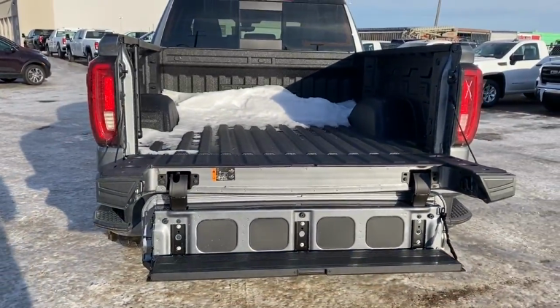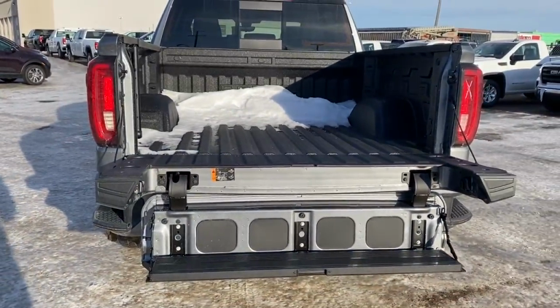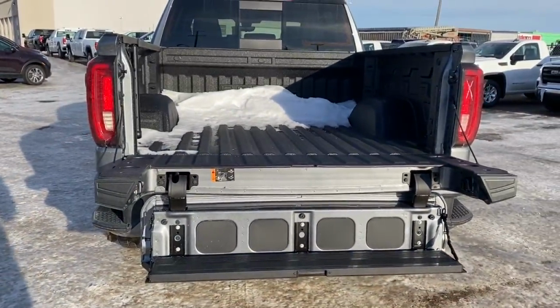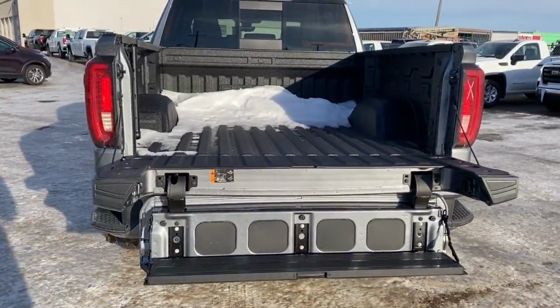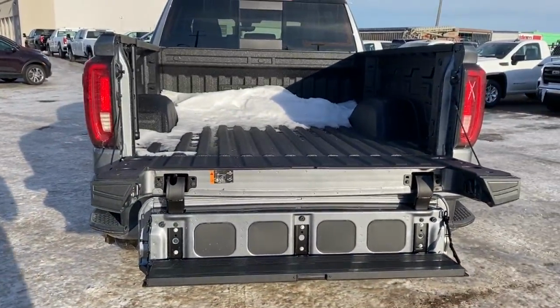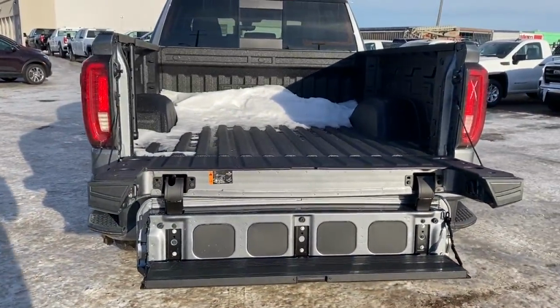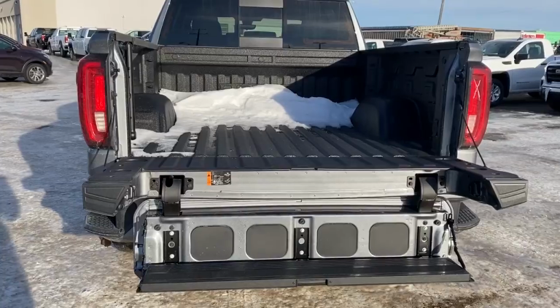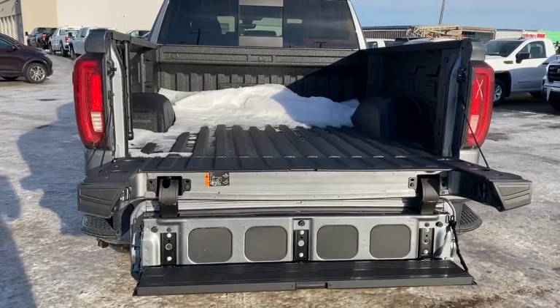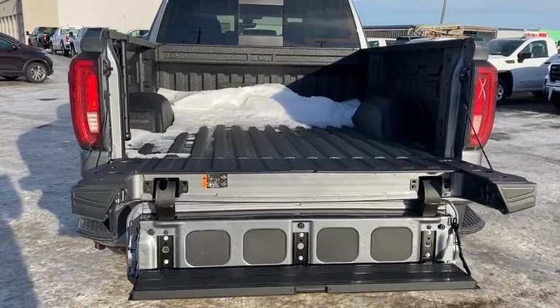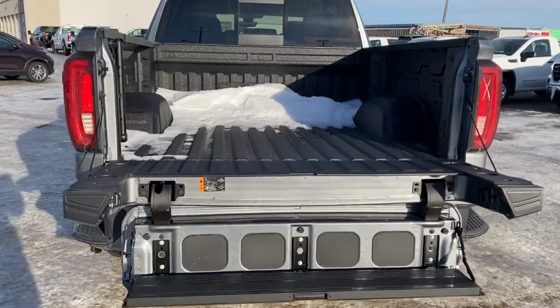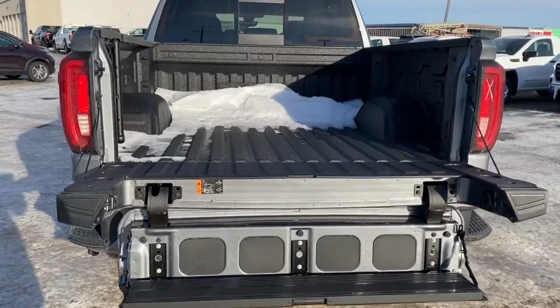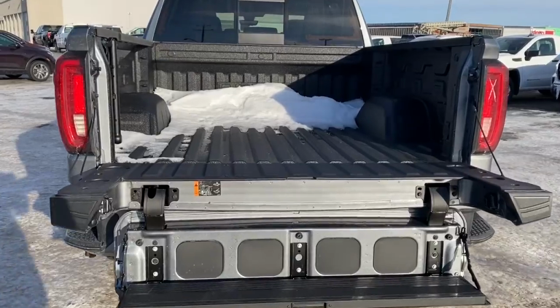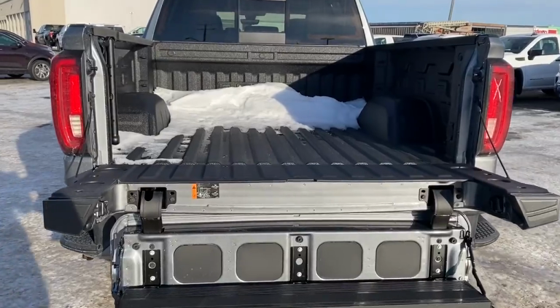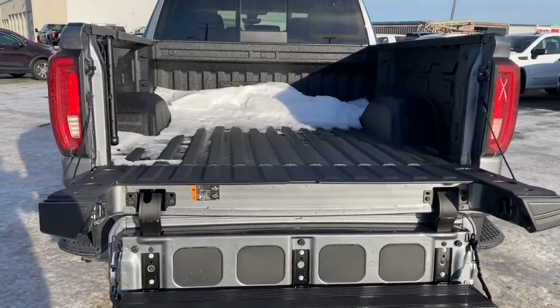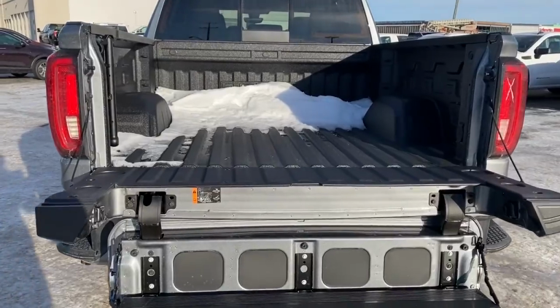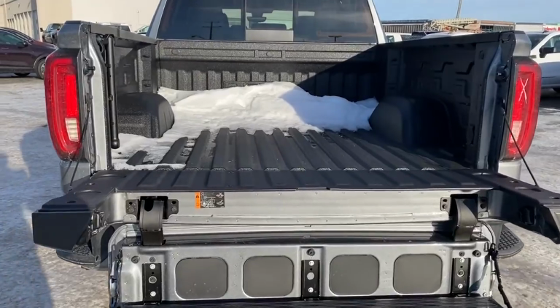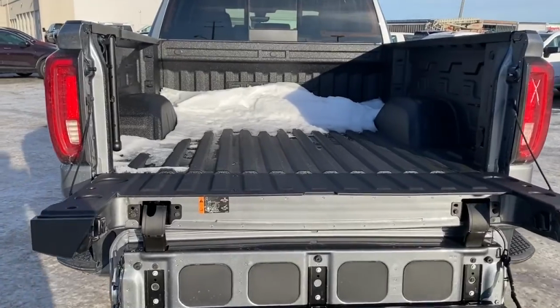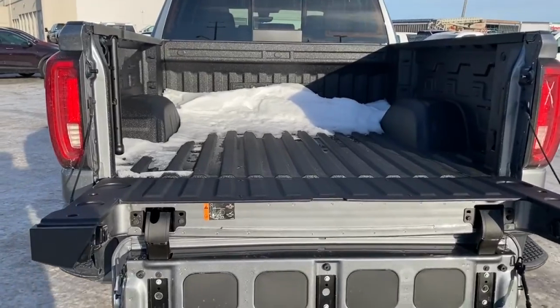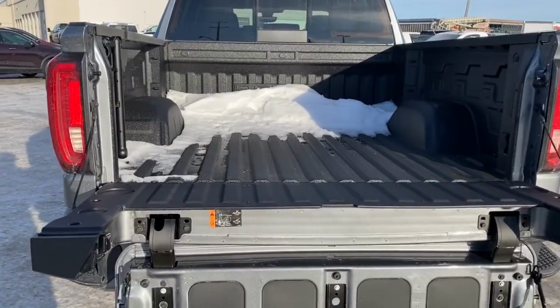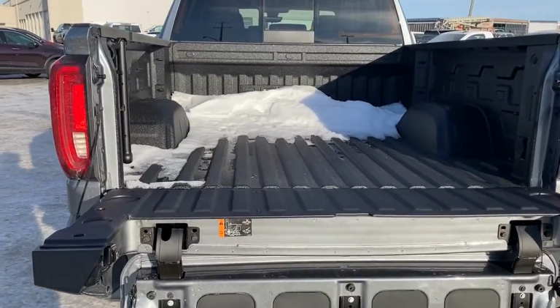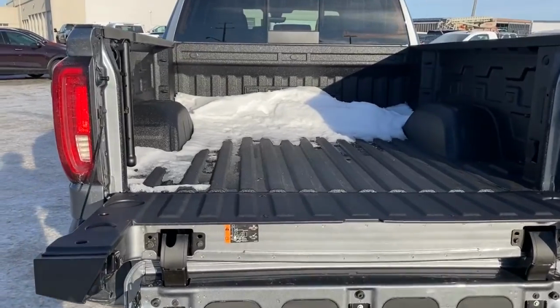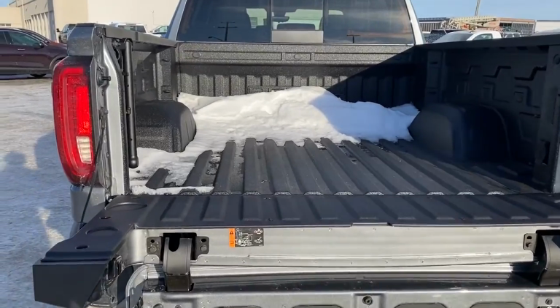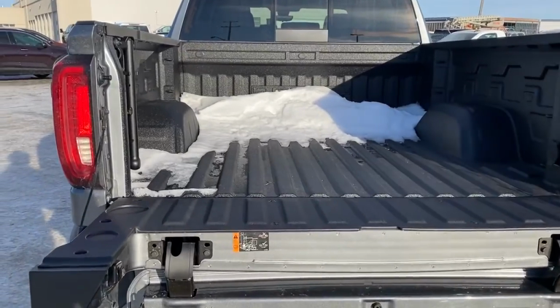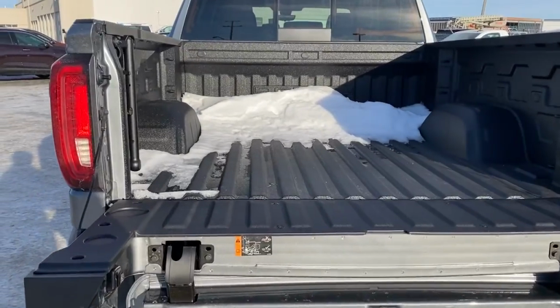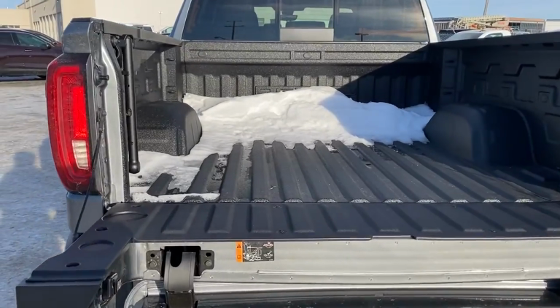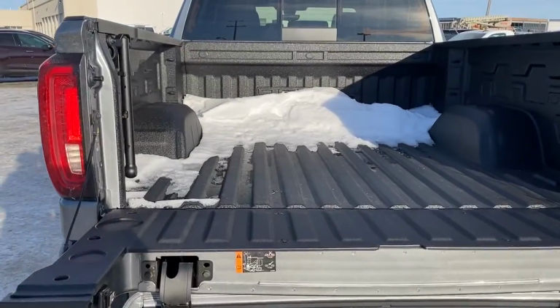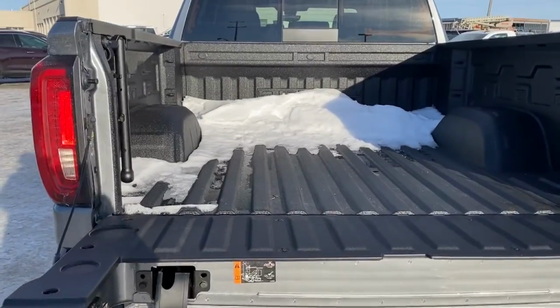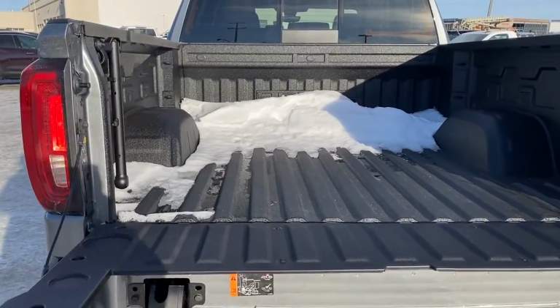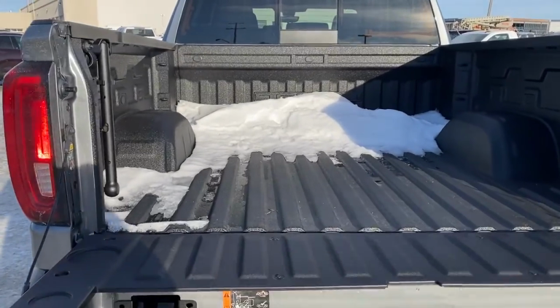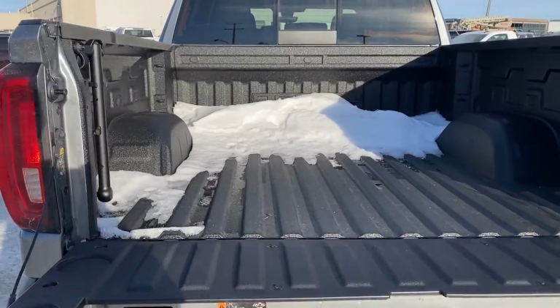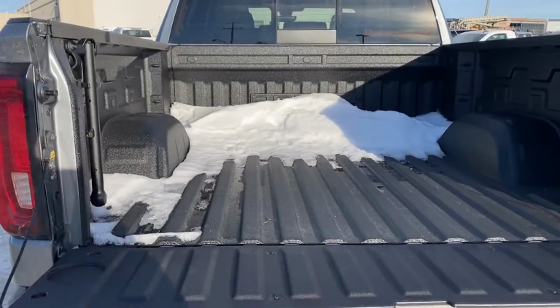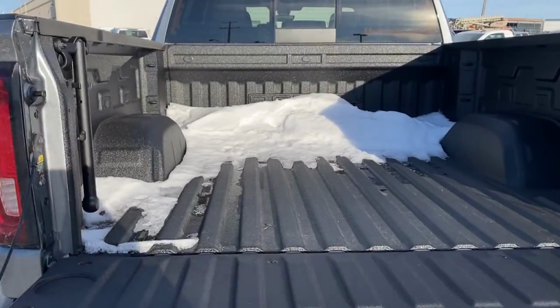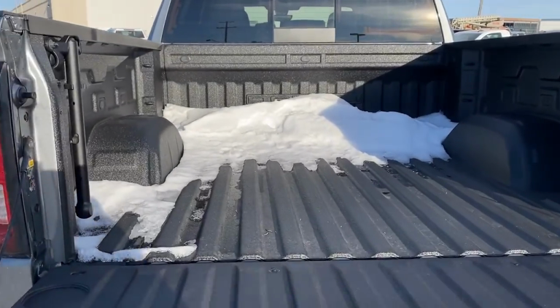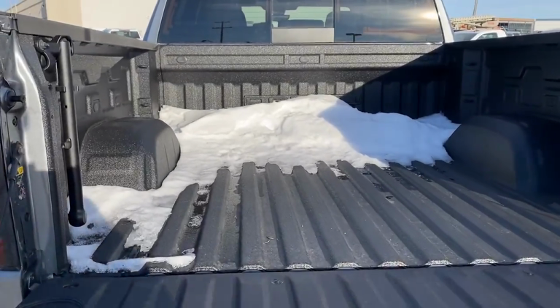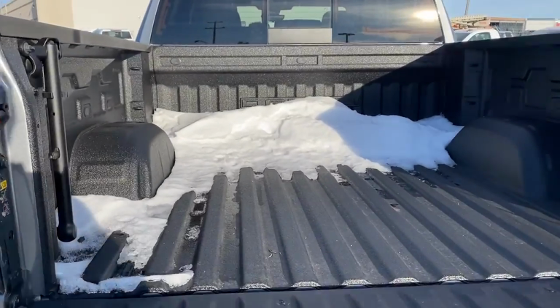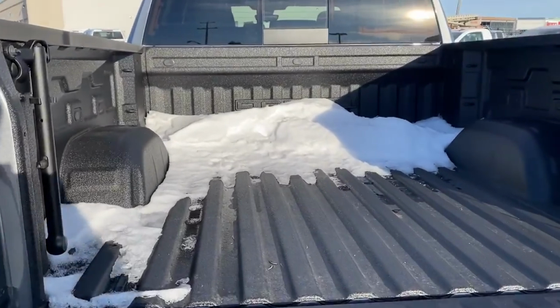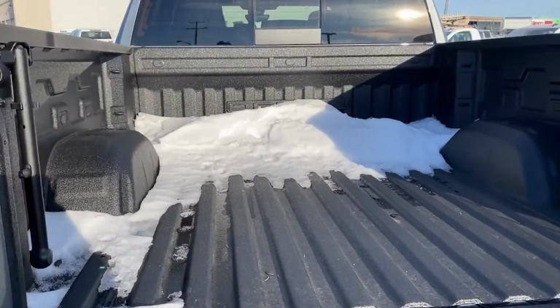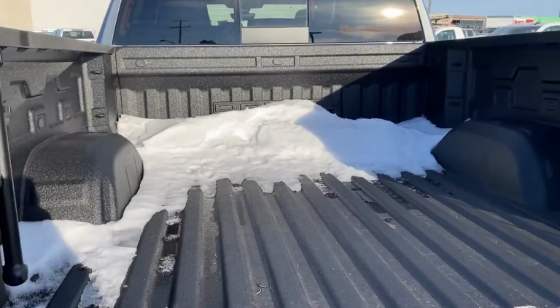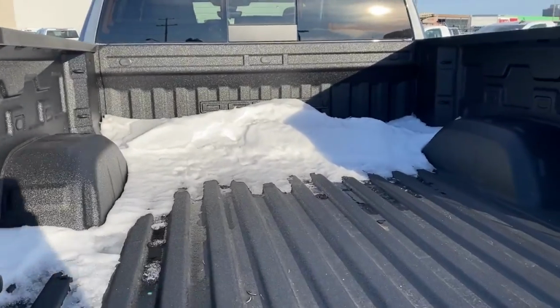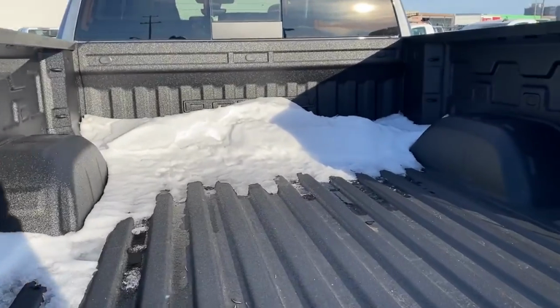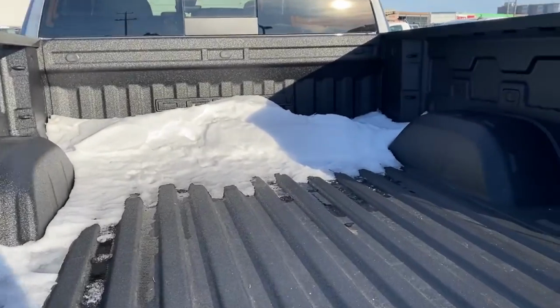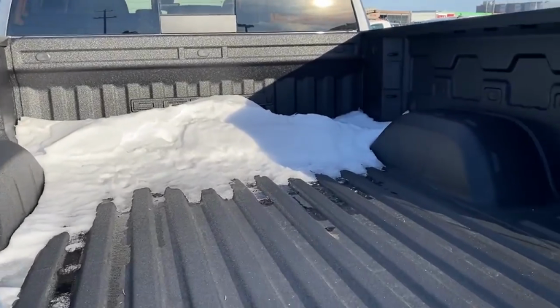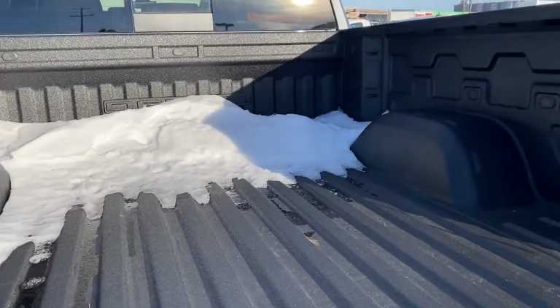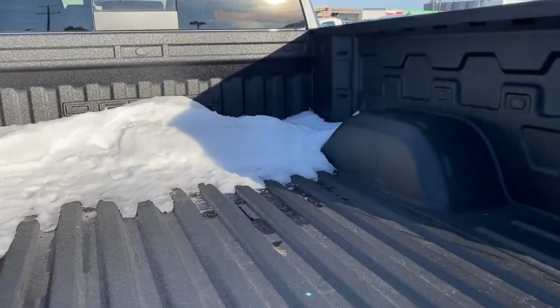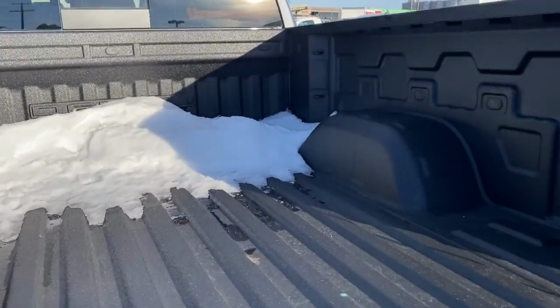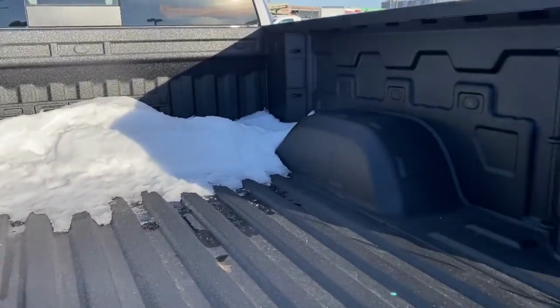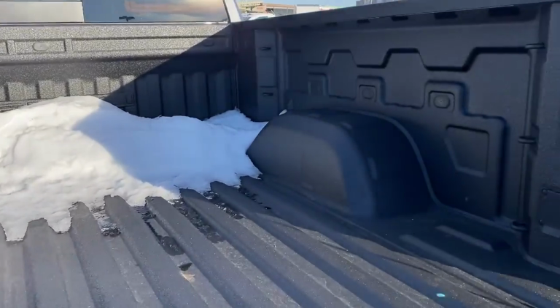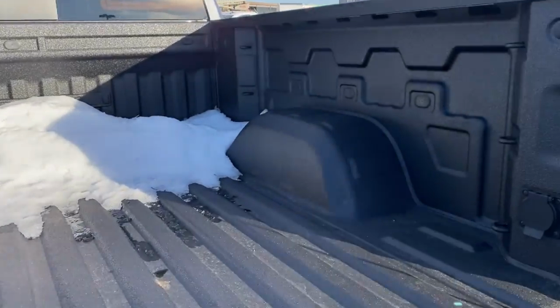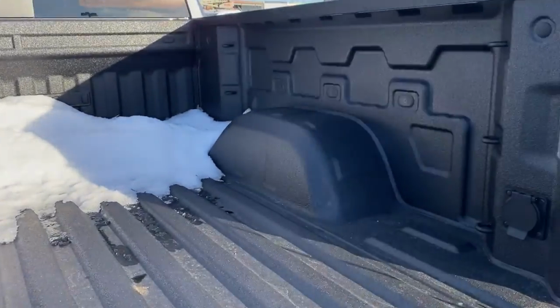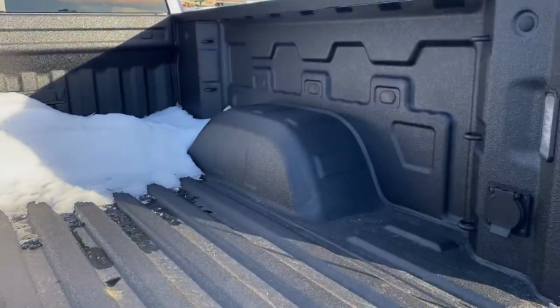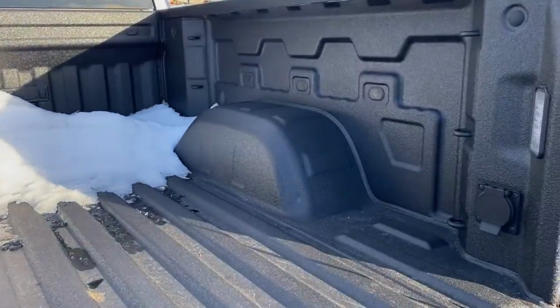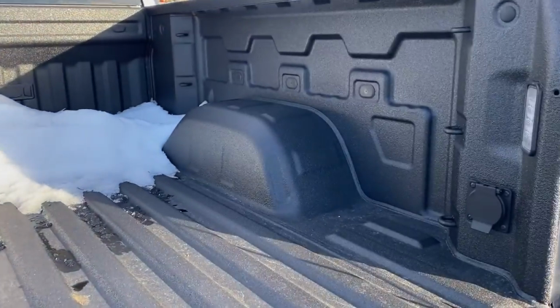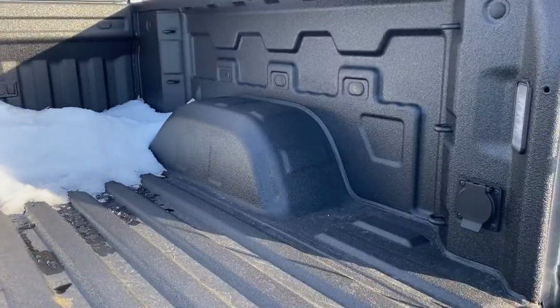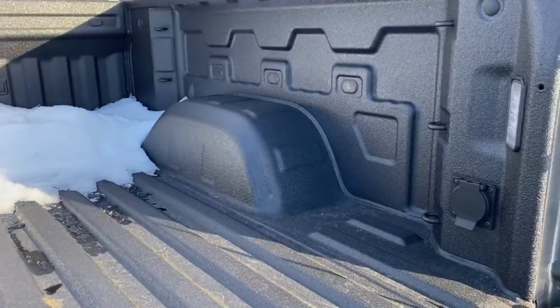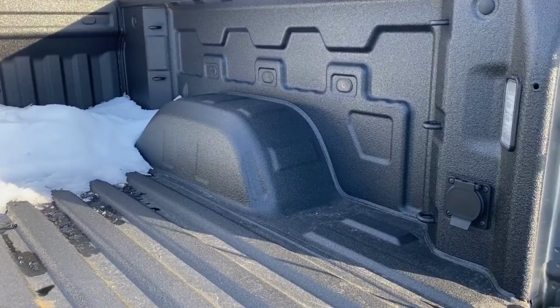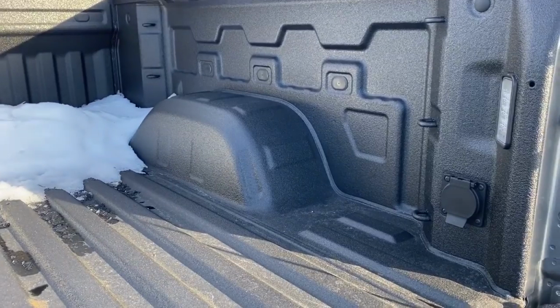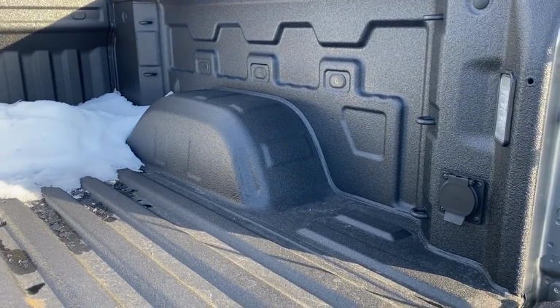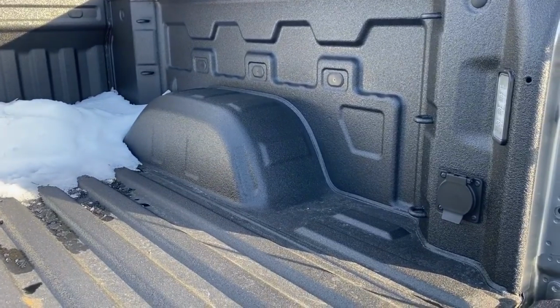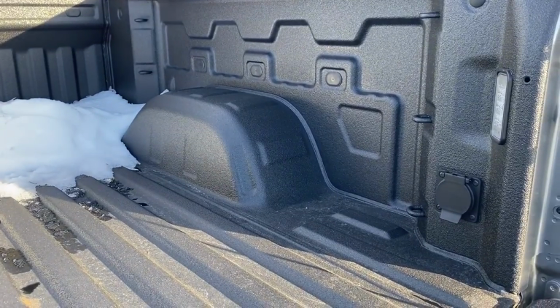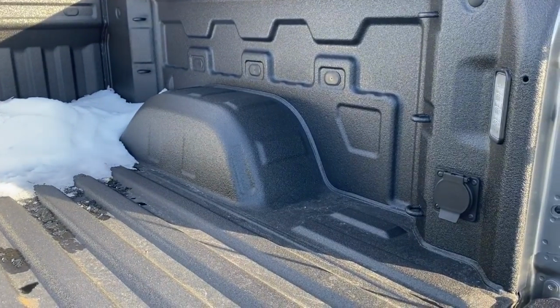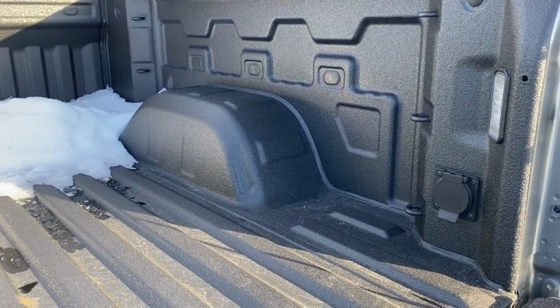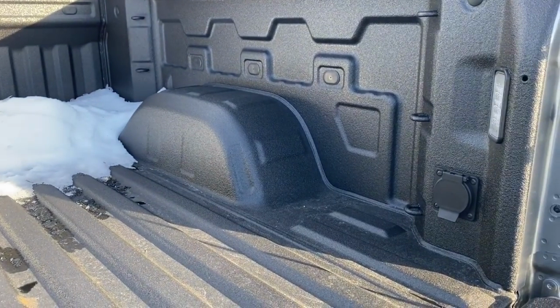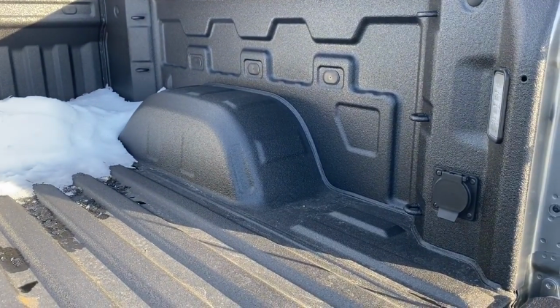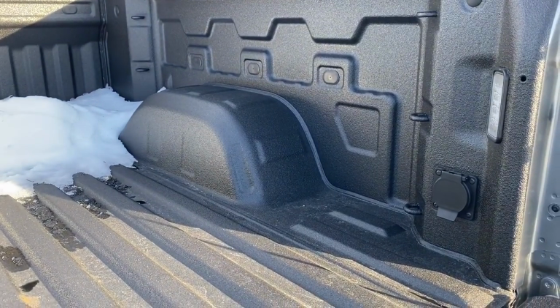This truck also has the multi-pro tailgate step, so by pushing two additional buttons we drop that step right down. The box of the truck has a spray-in box liner, cargo hooks, a power plug-in, and box lighting.